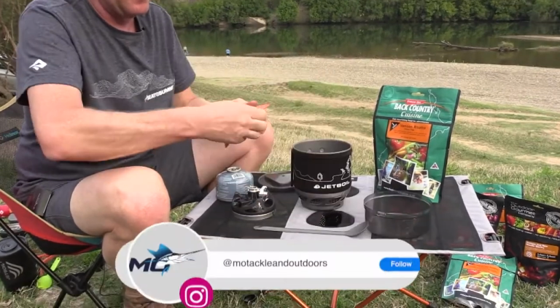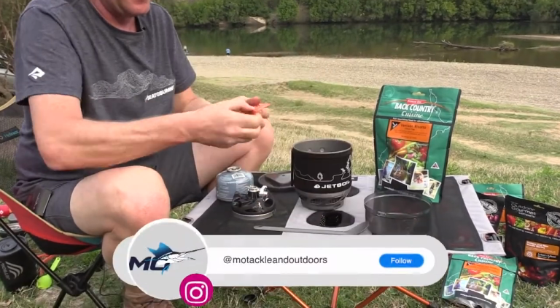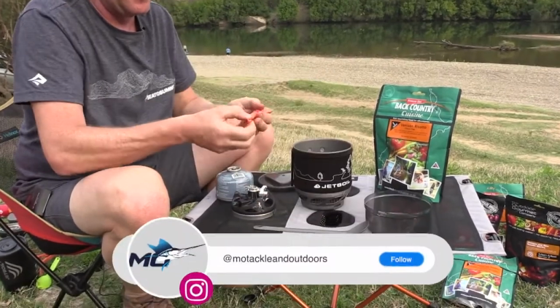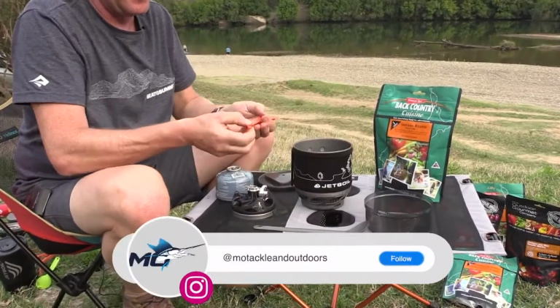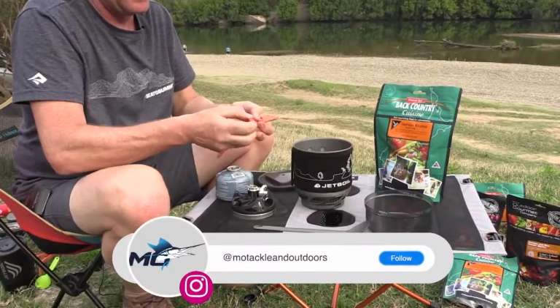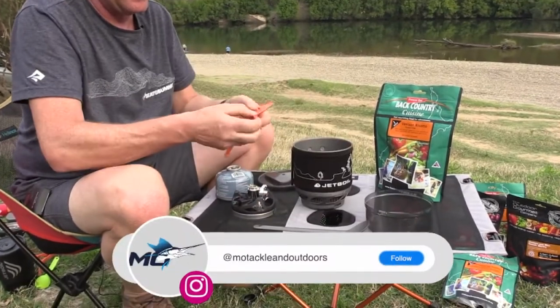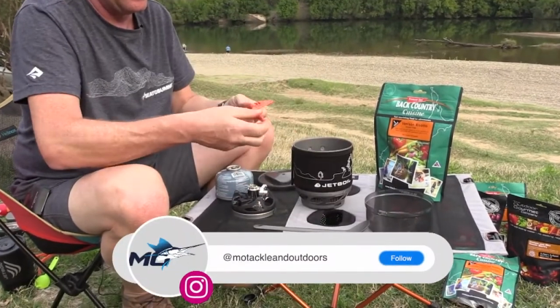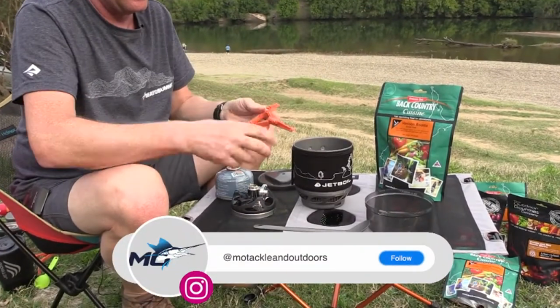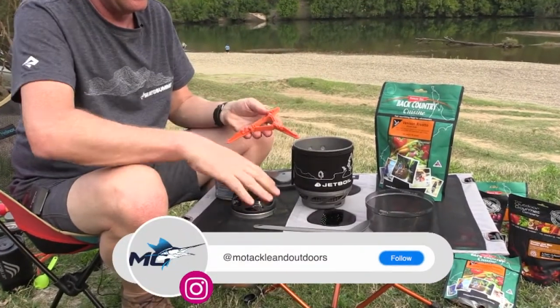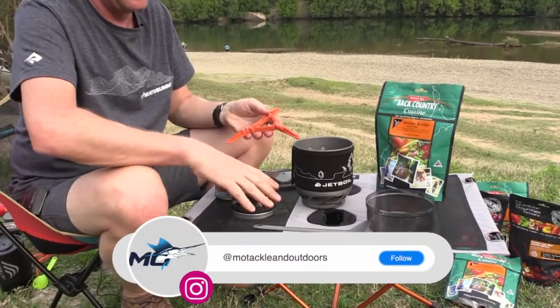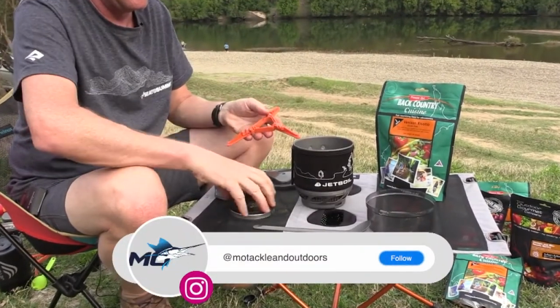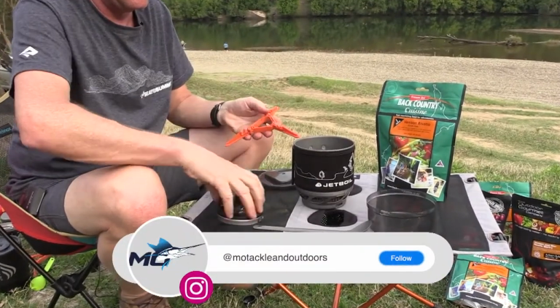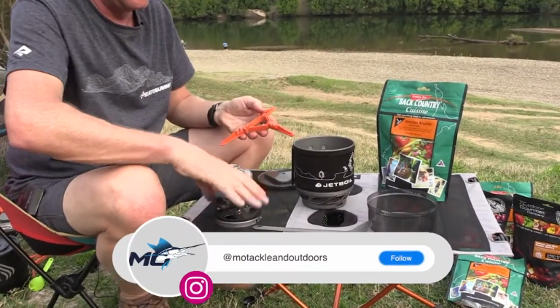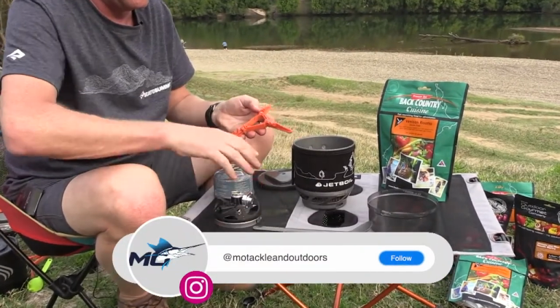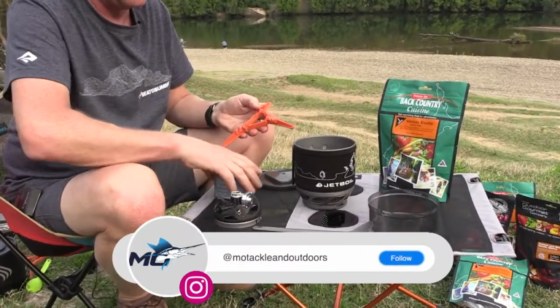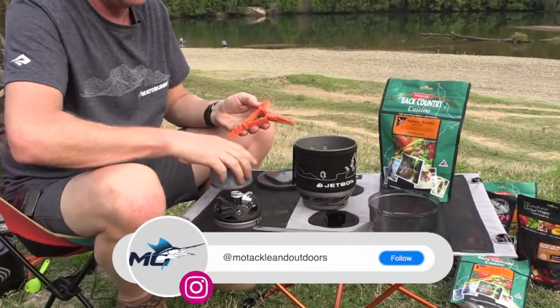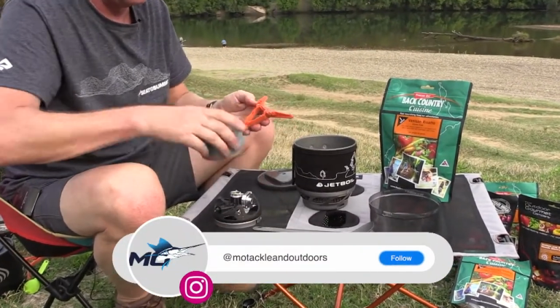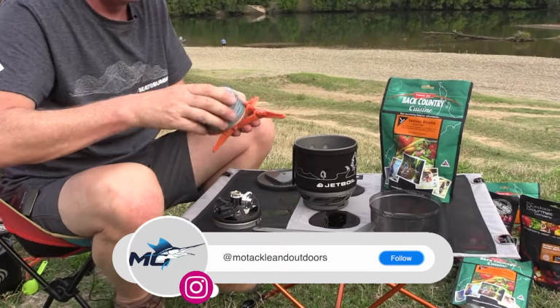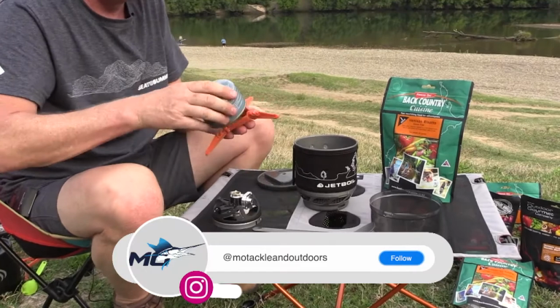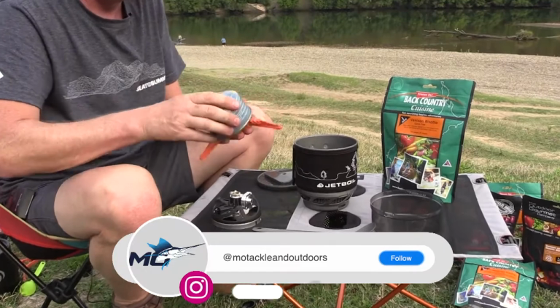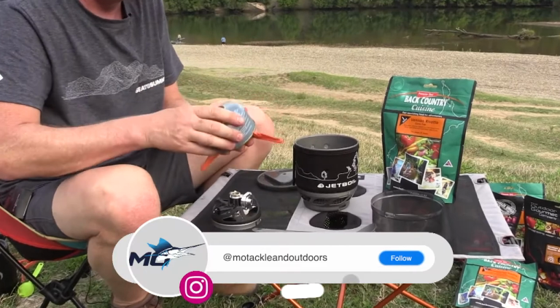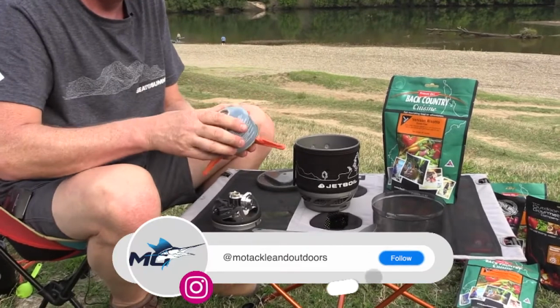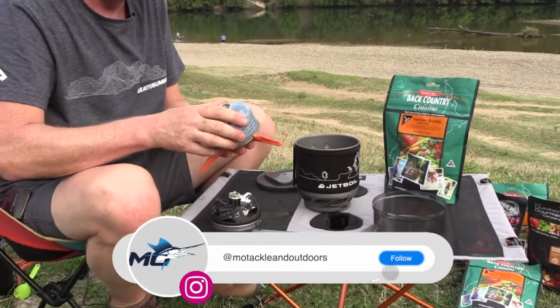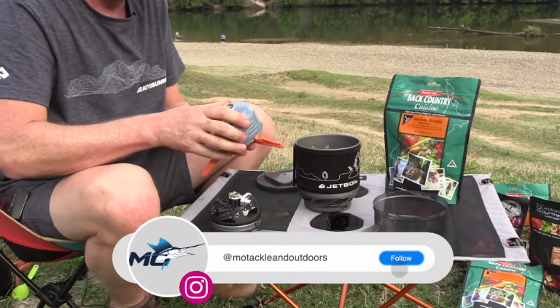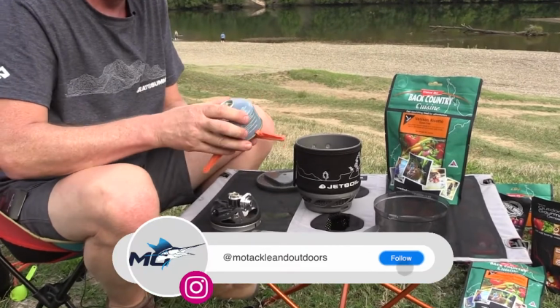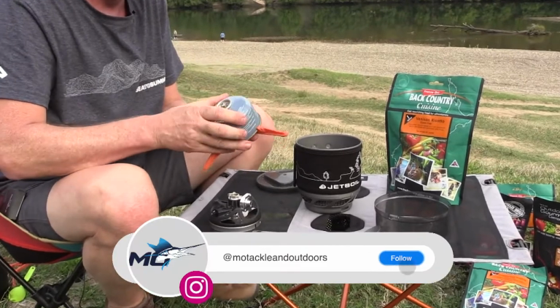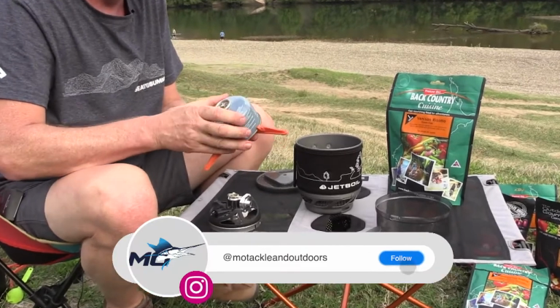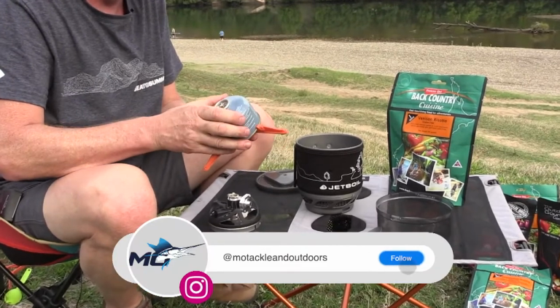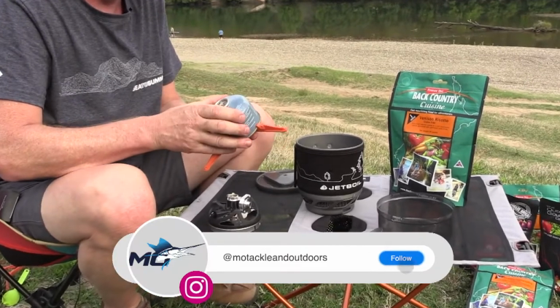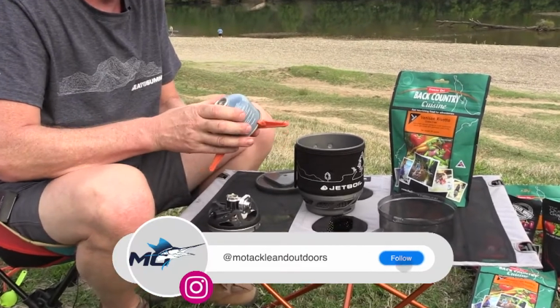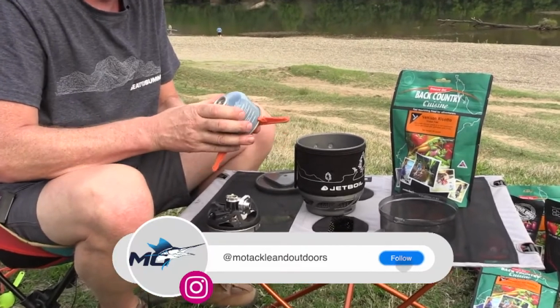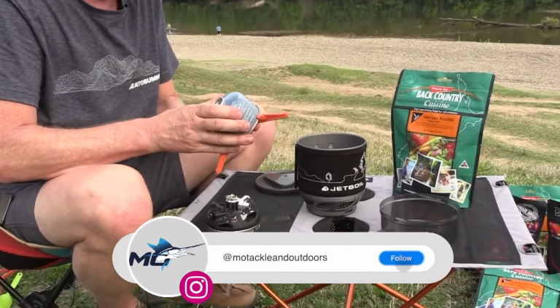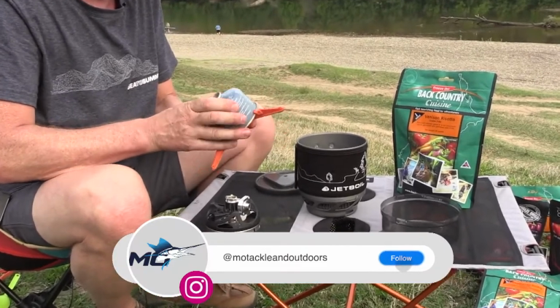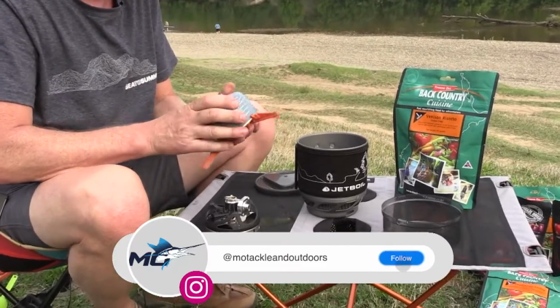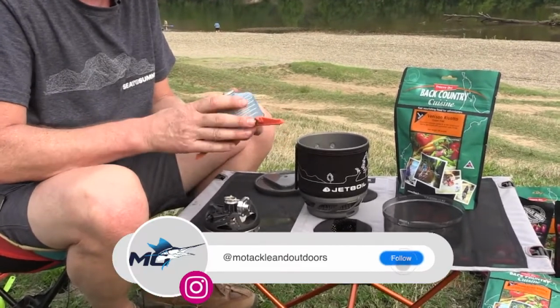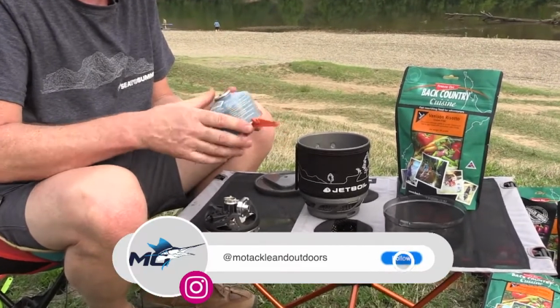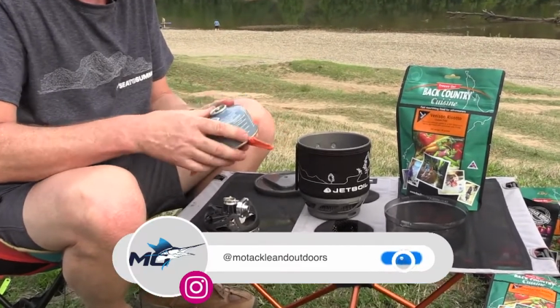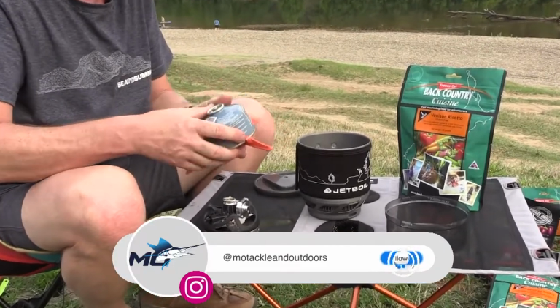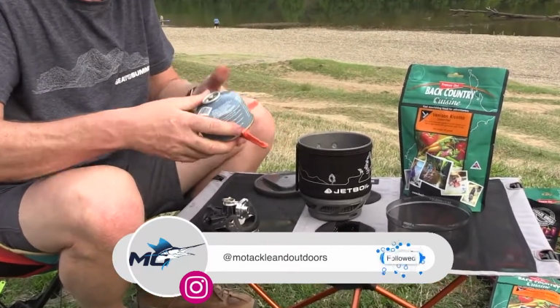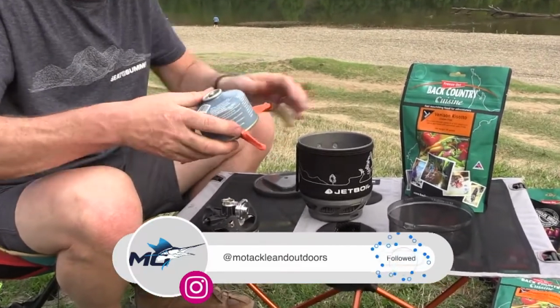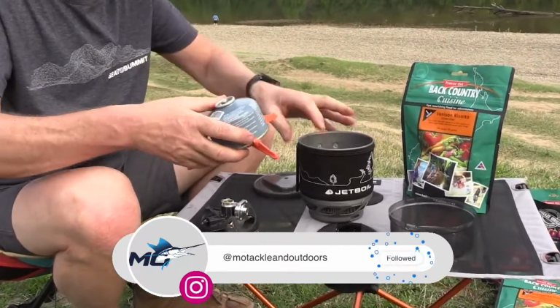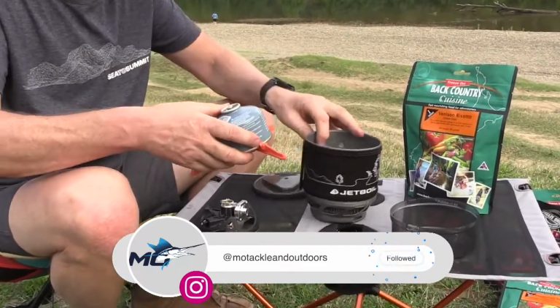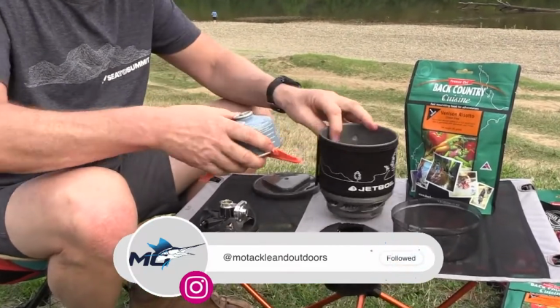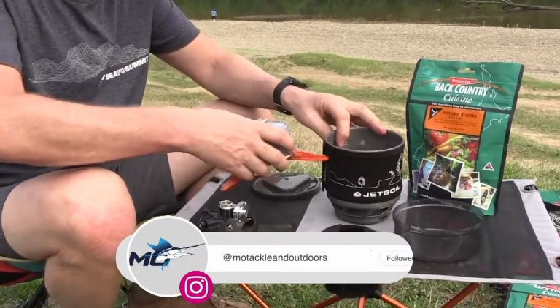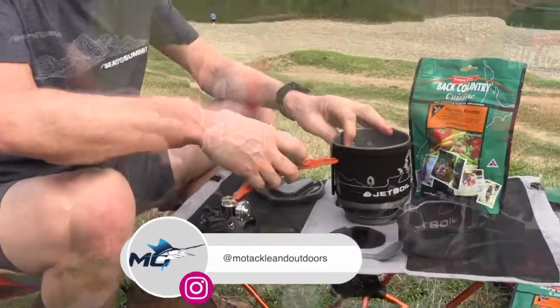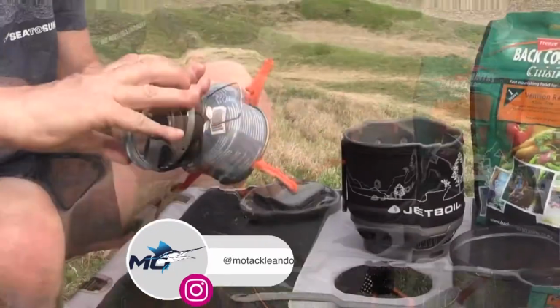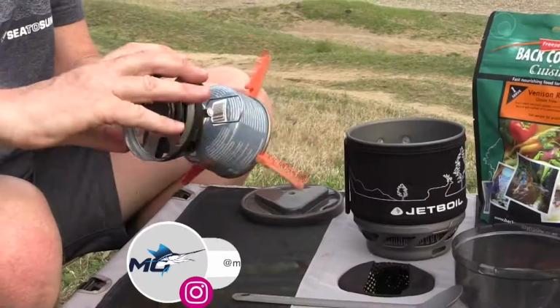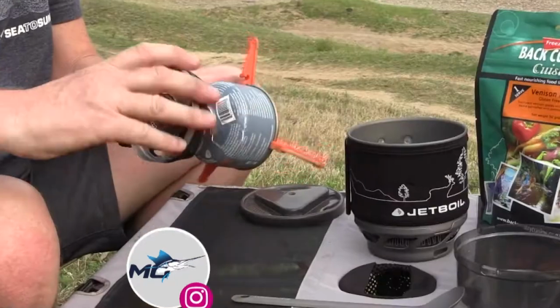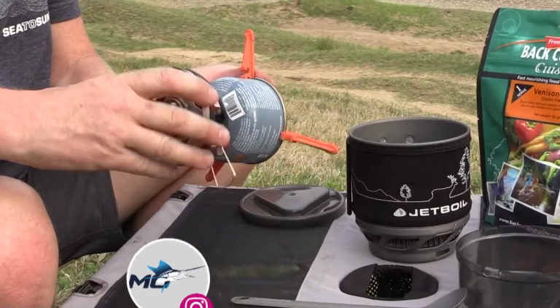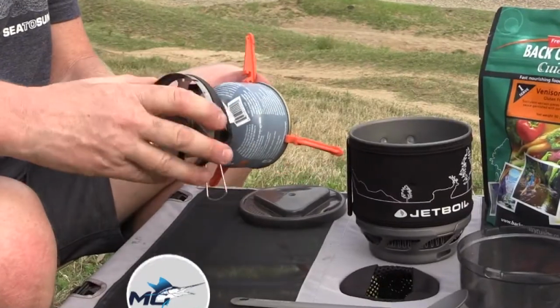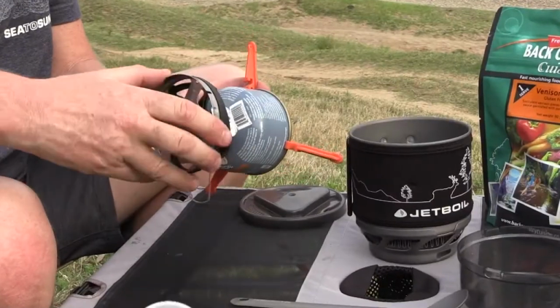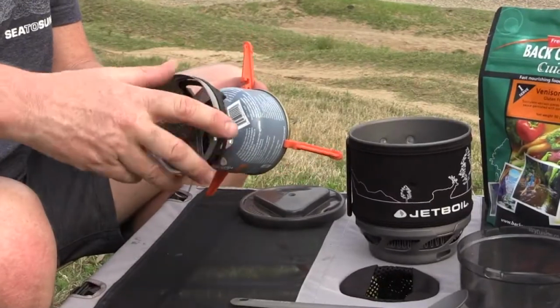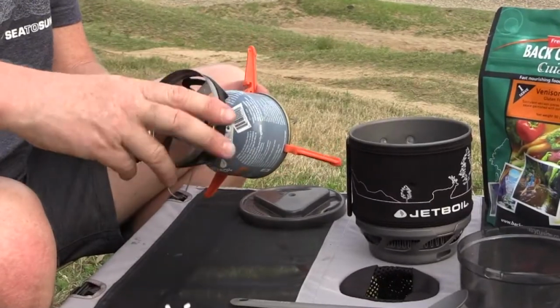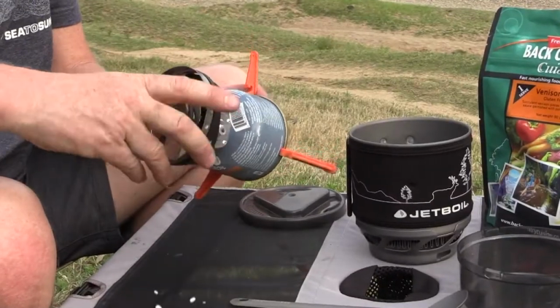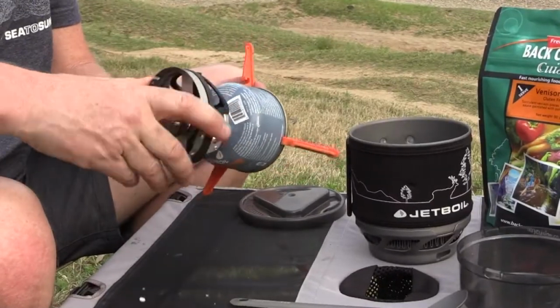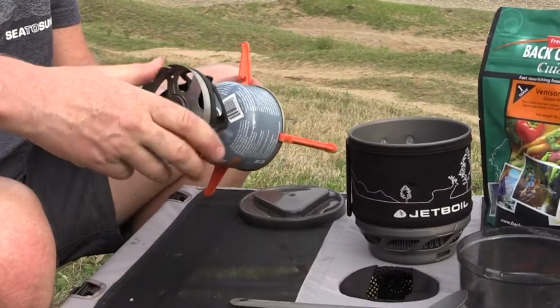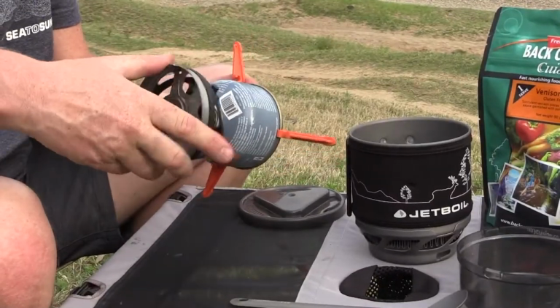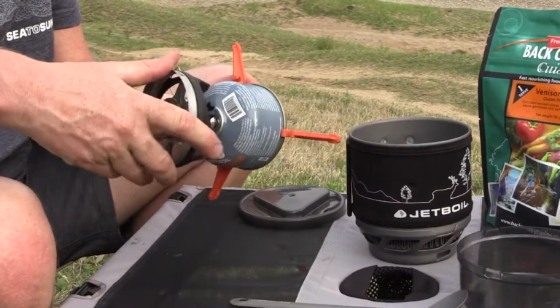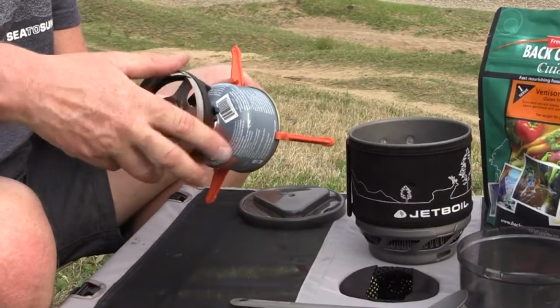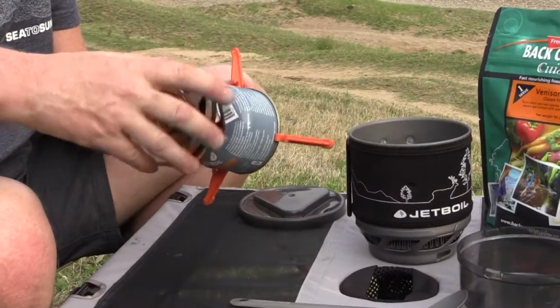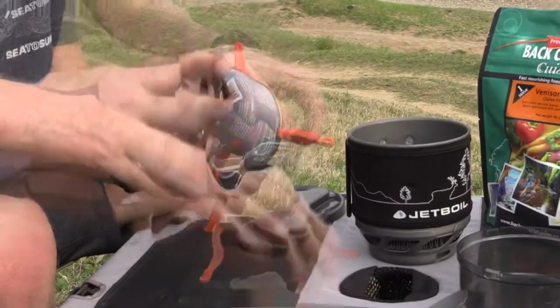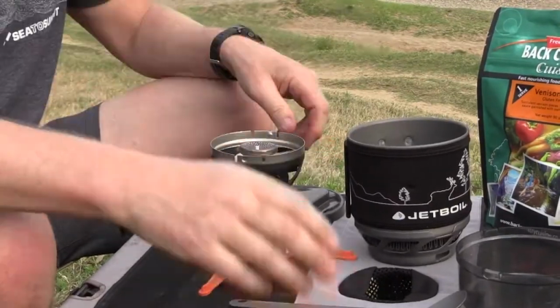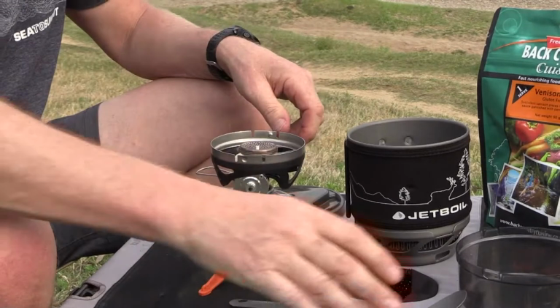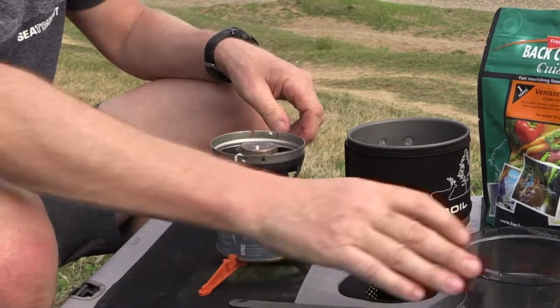Best practice: always use the canister support — clips in — then attach your burner head.